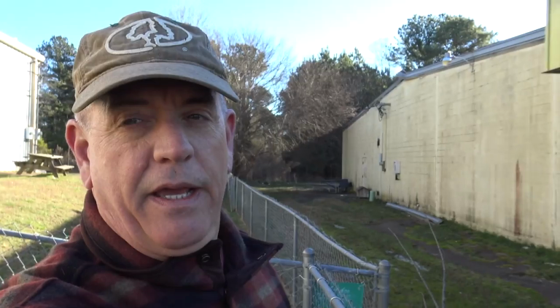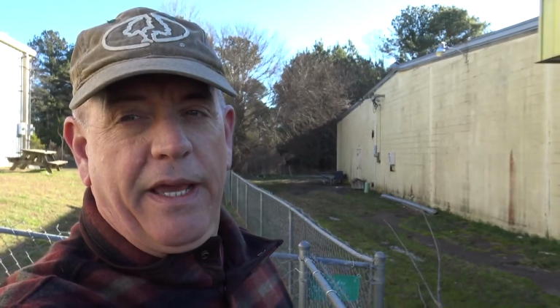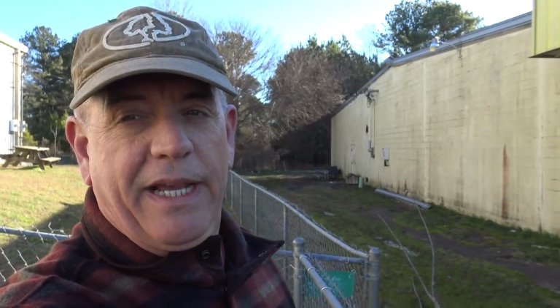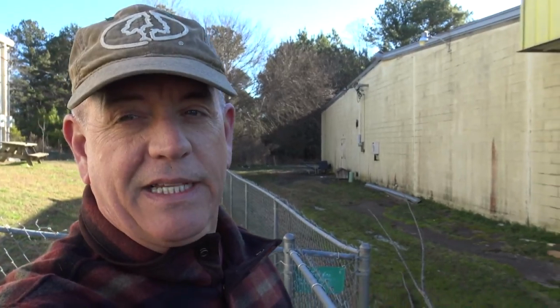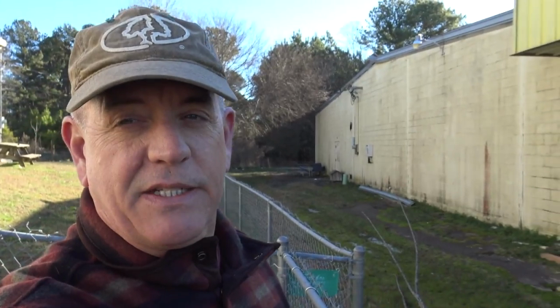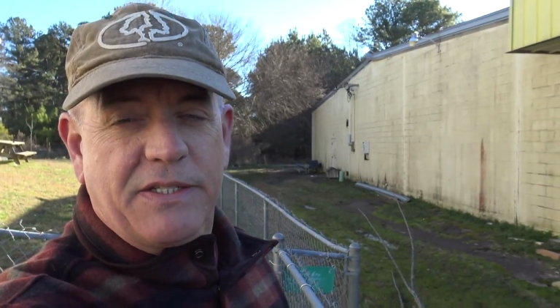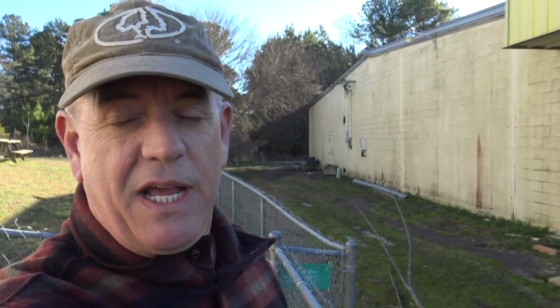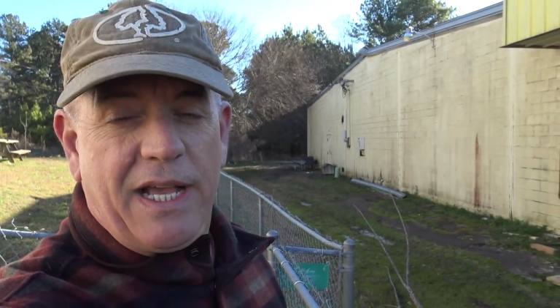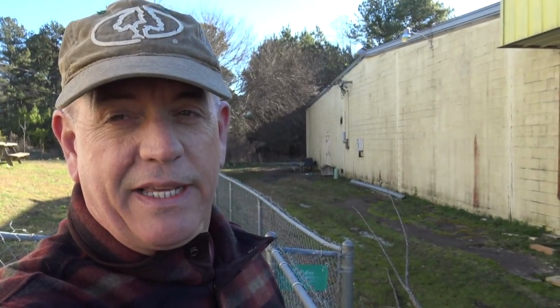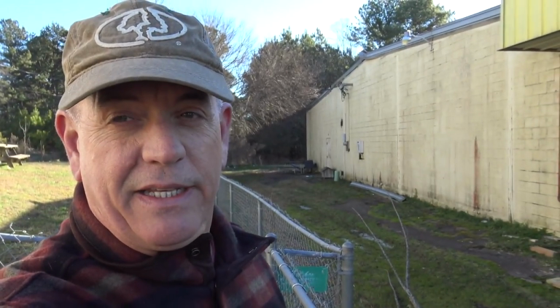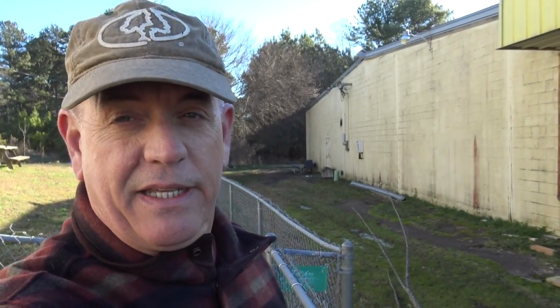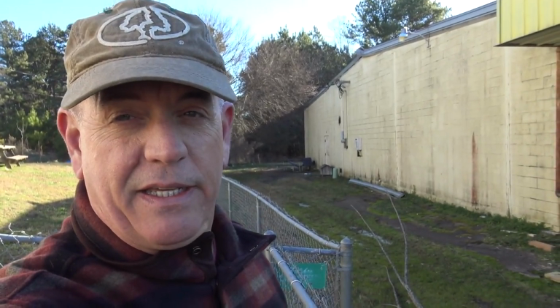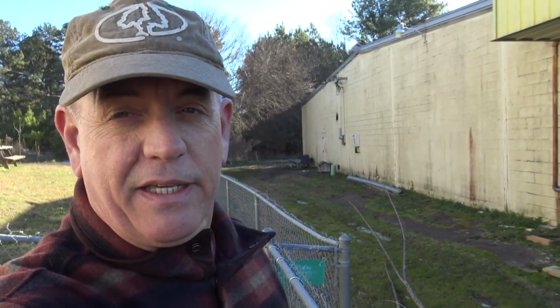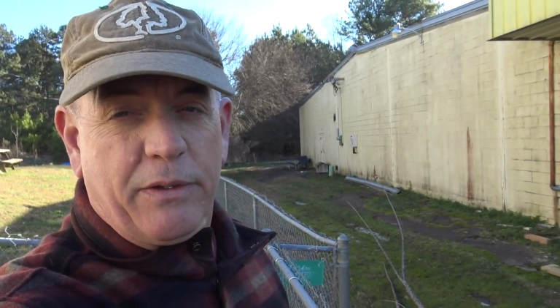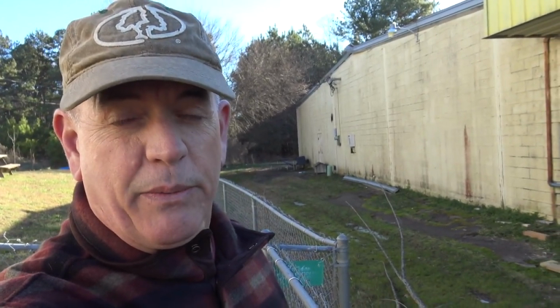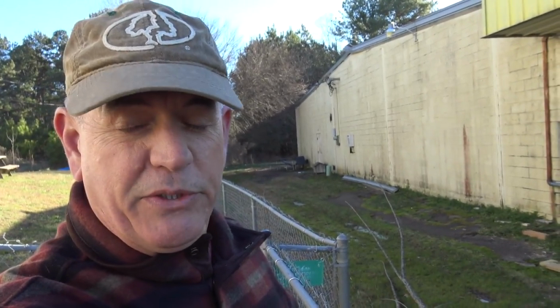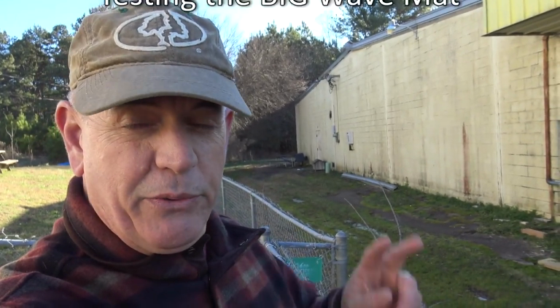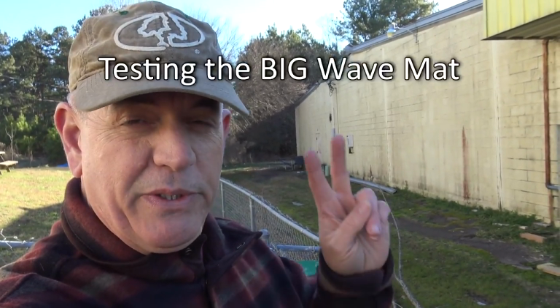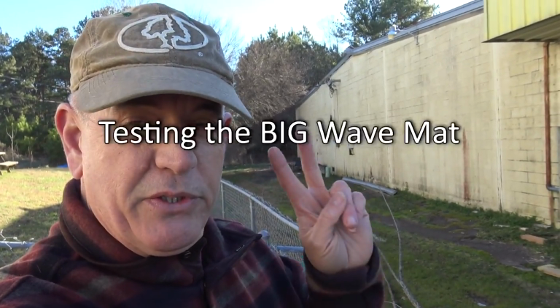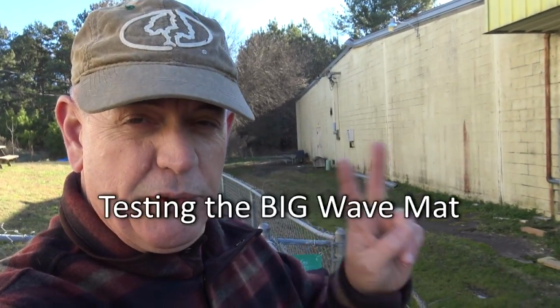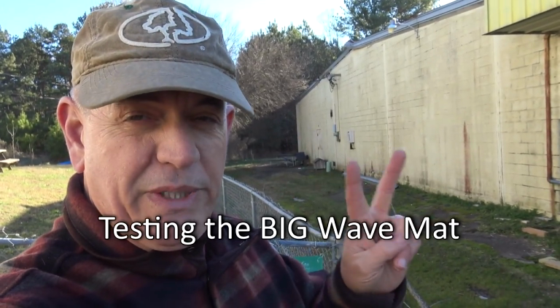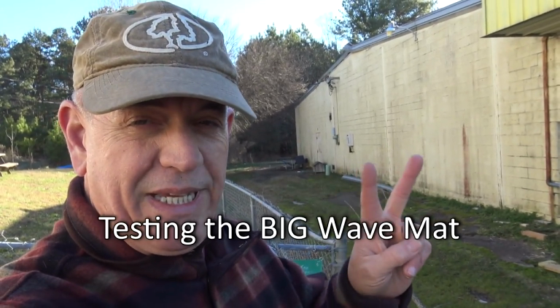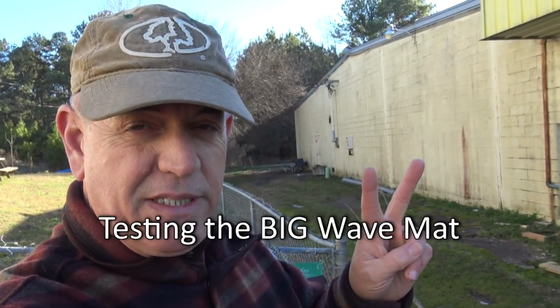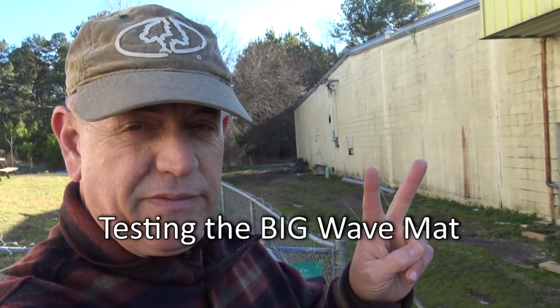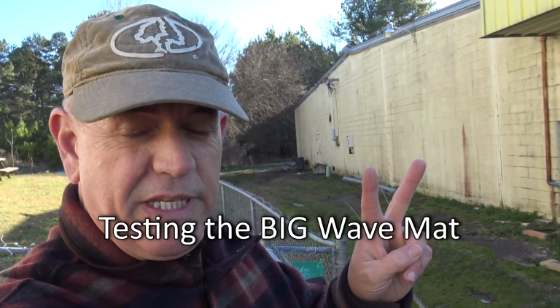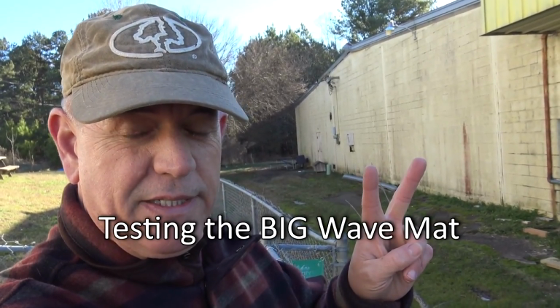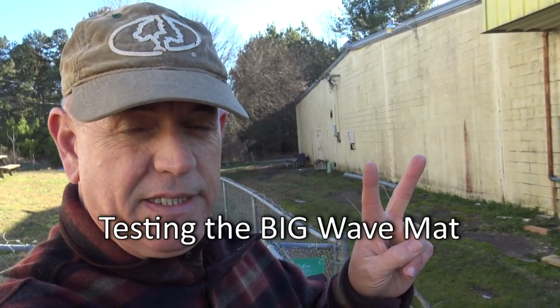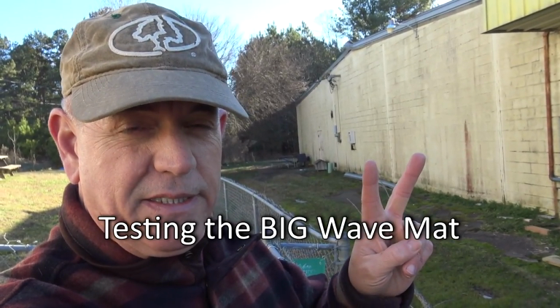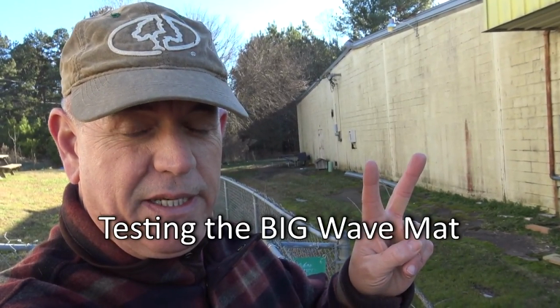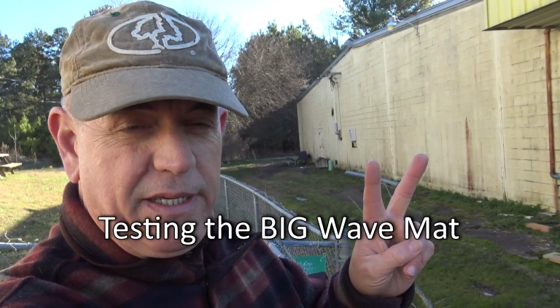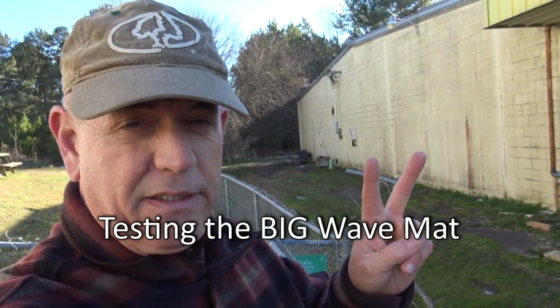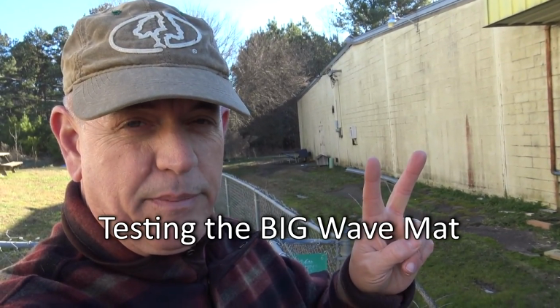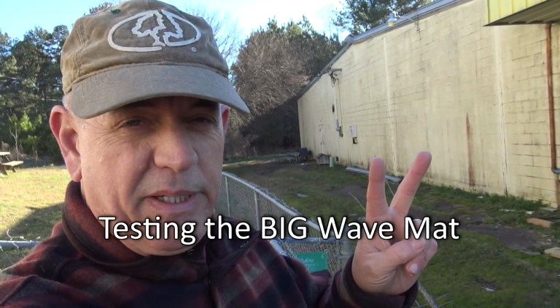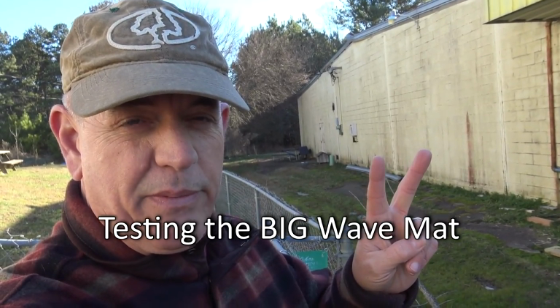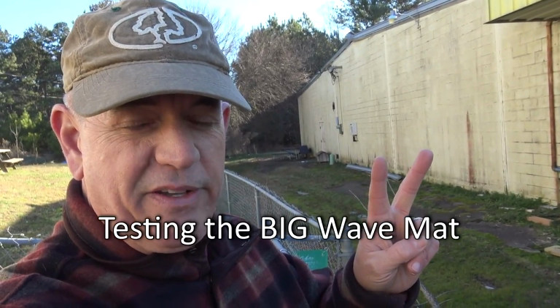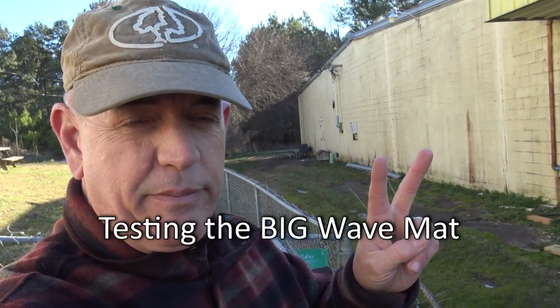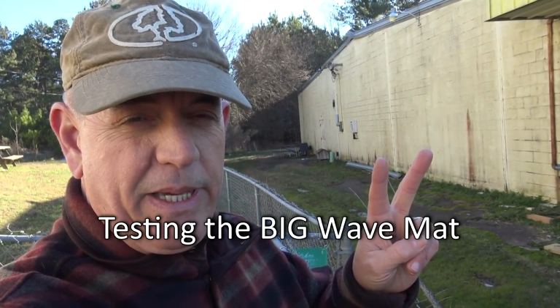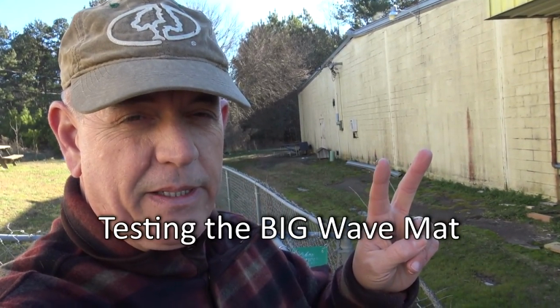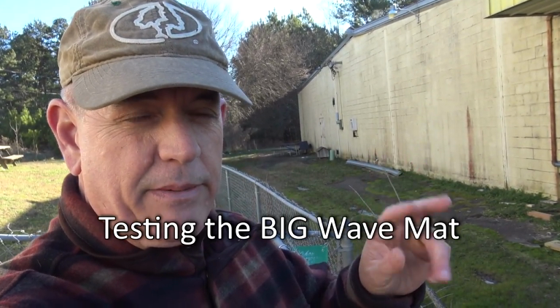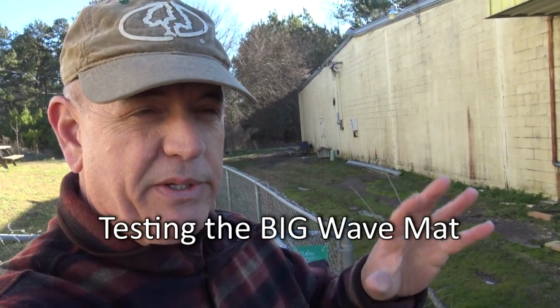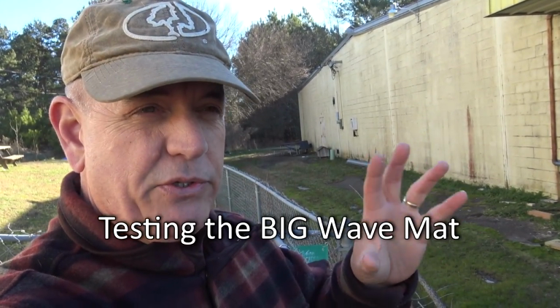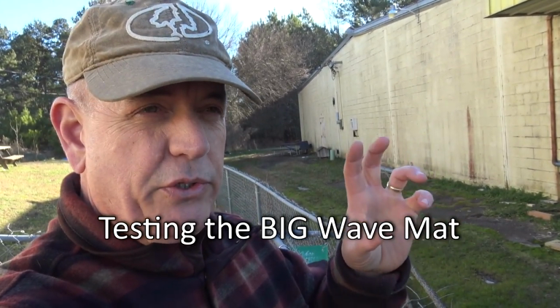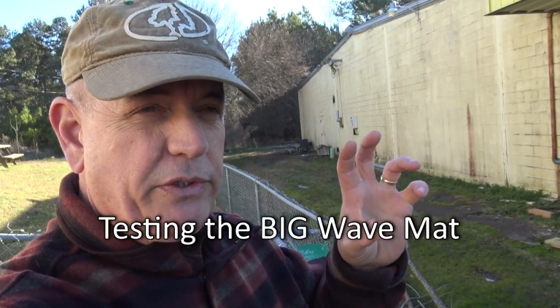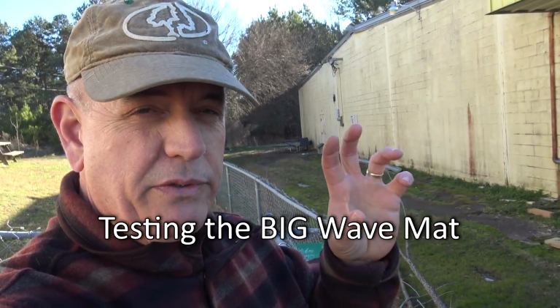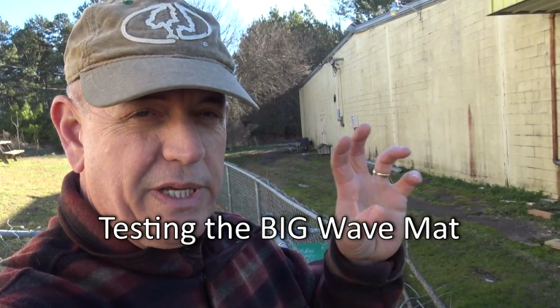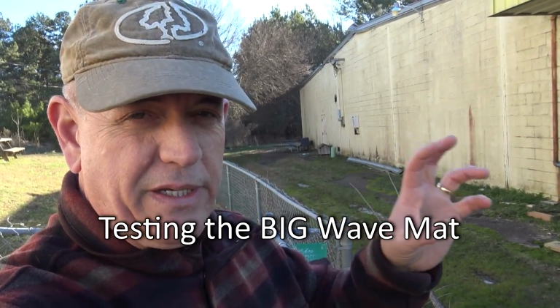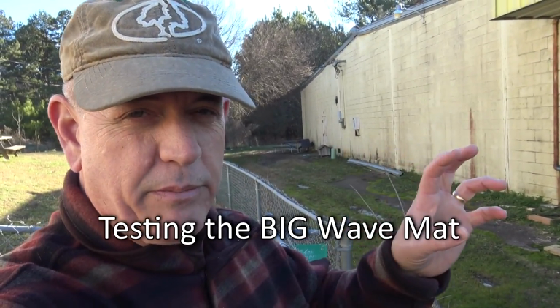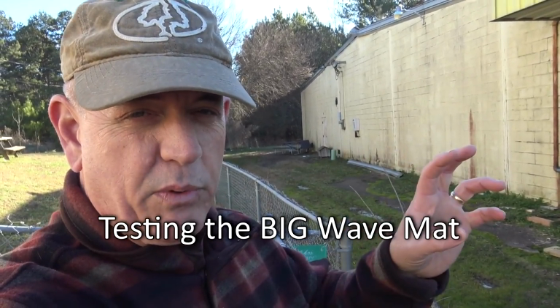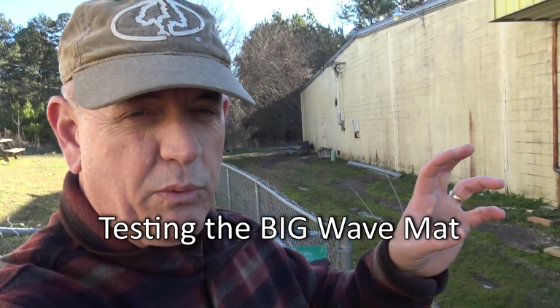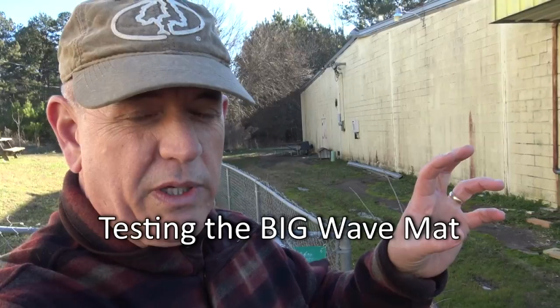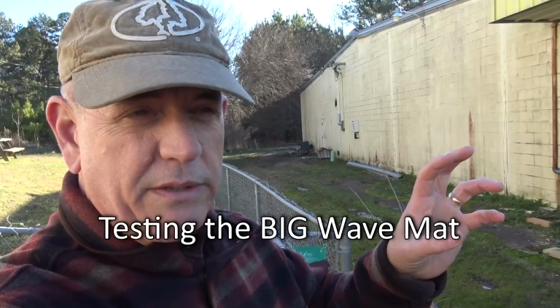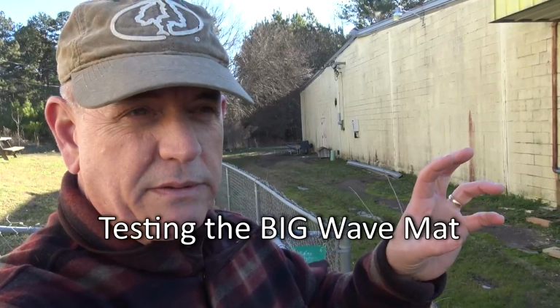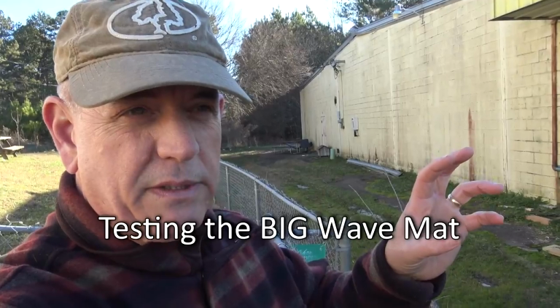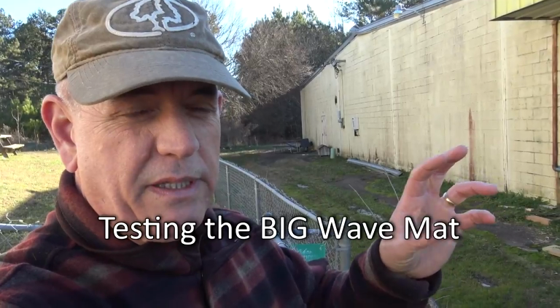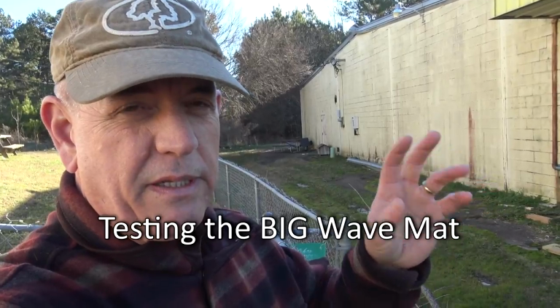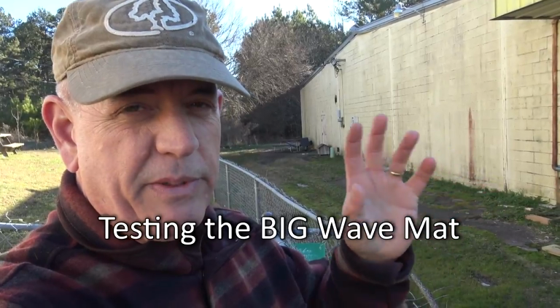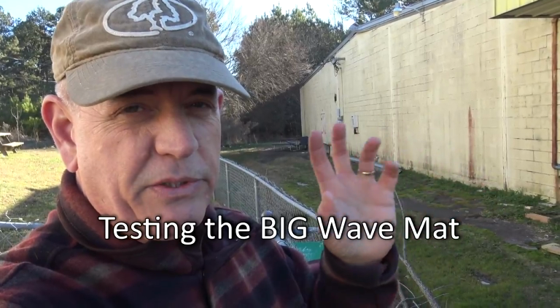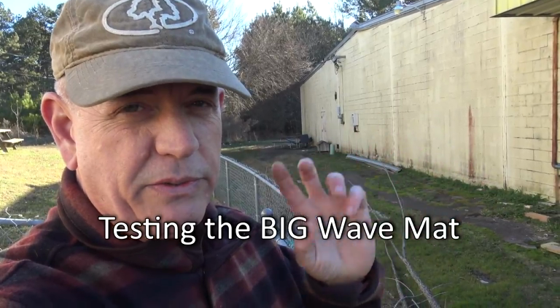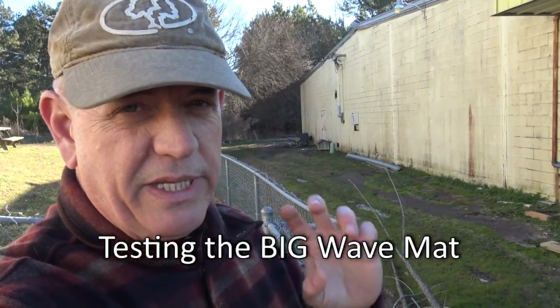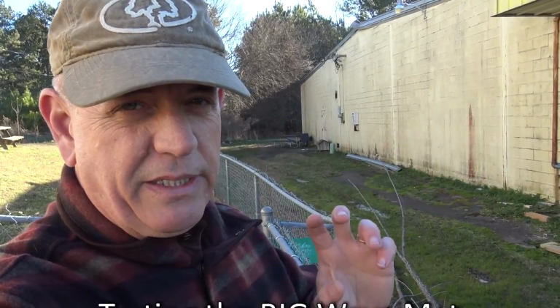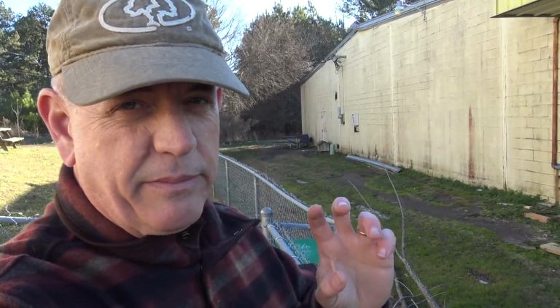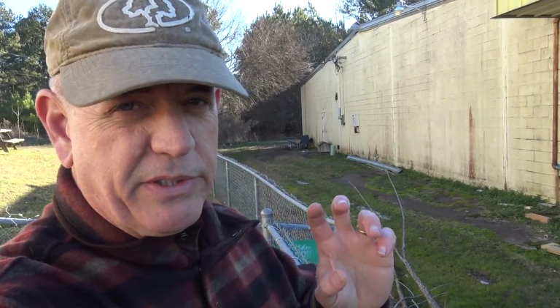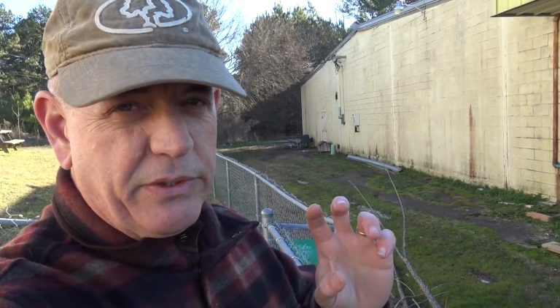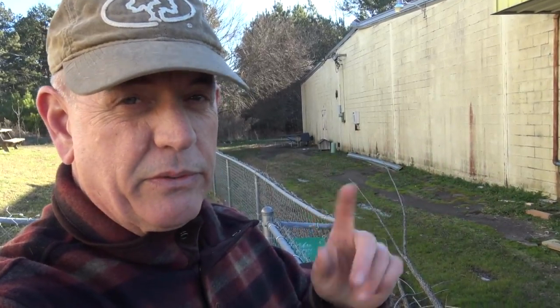Hey guys, it's Doc and we're doing two days of testing today on the big wave mat. I'm going to show you day number one and then I'm going to do day number two.